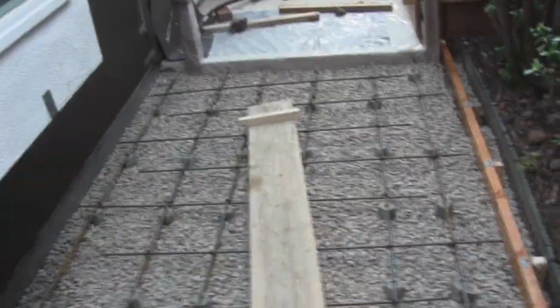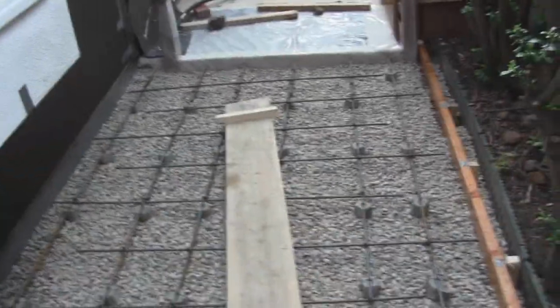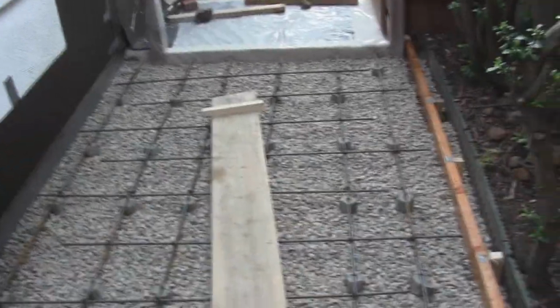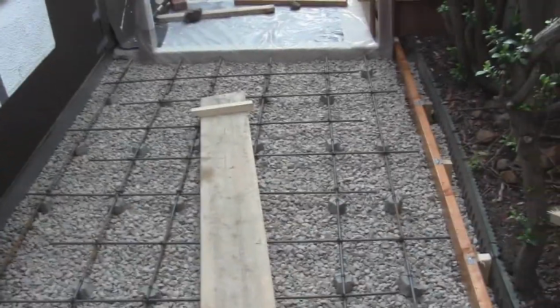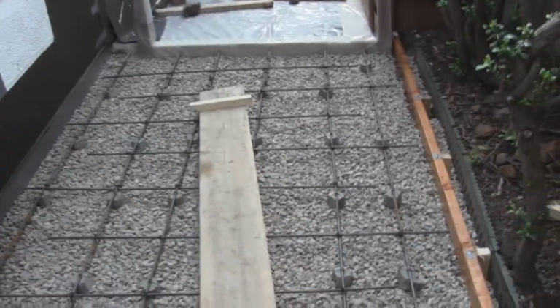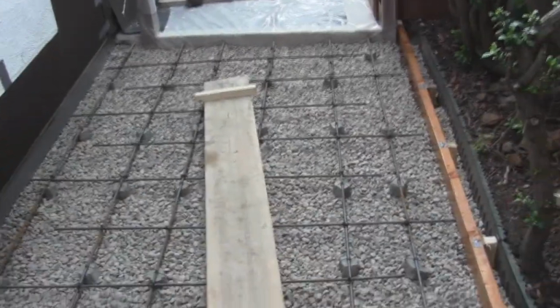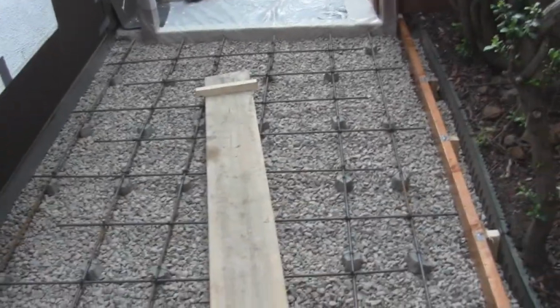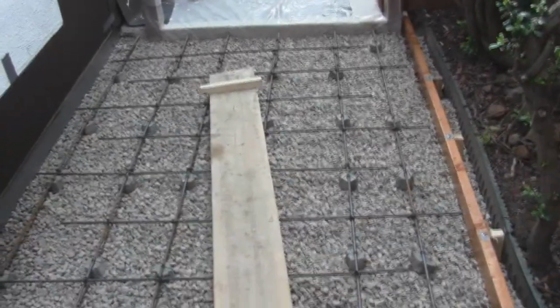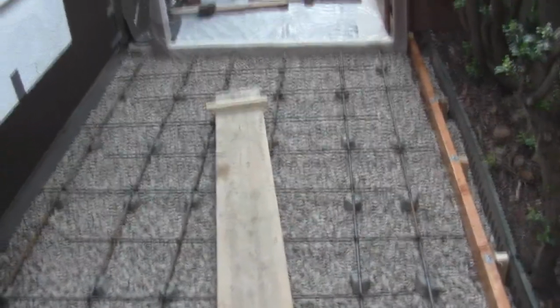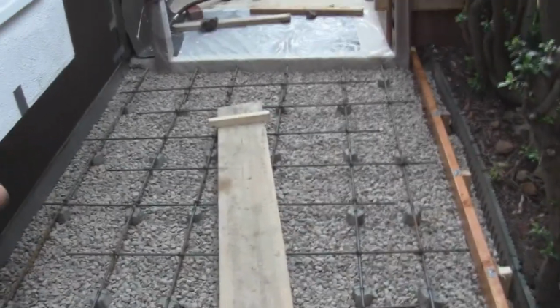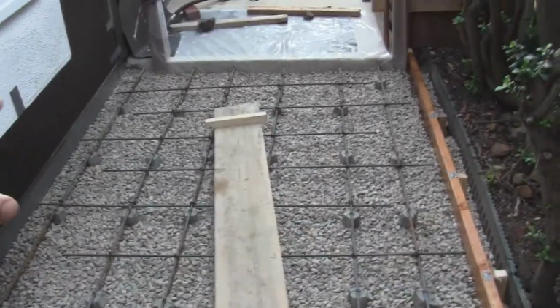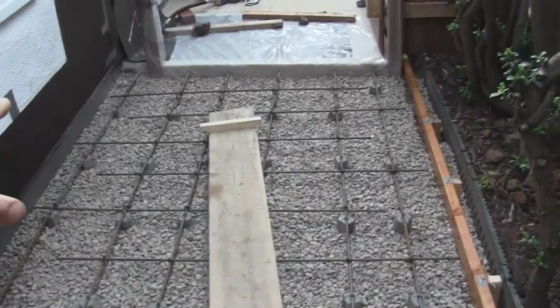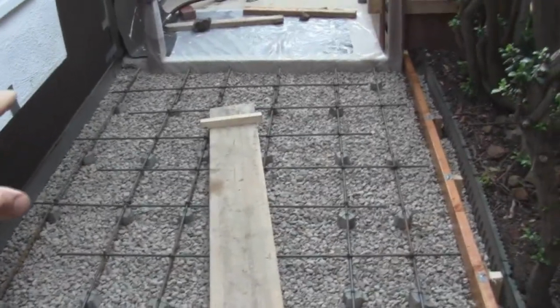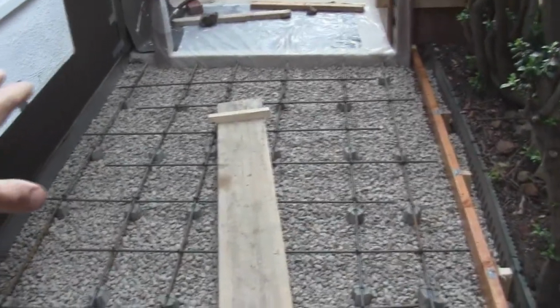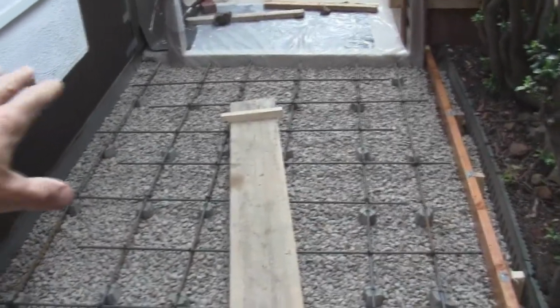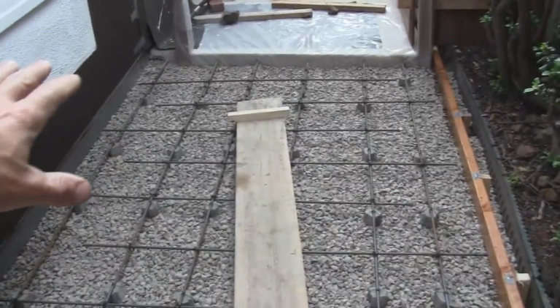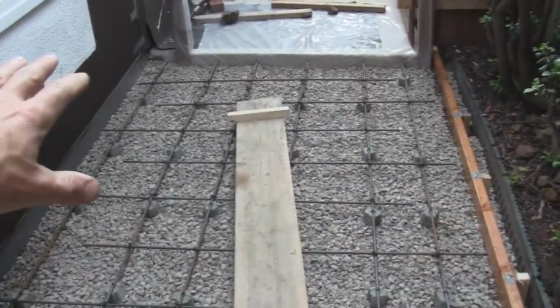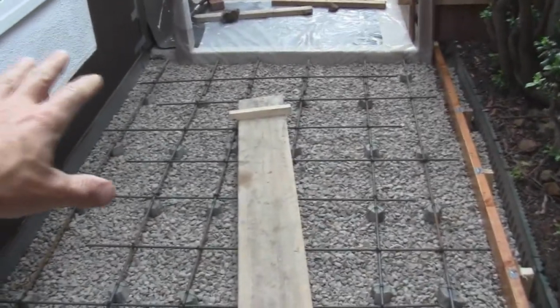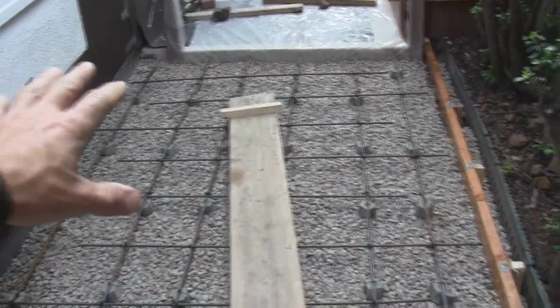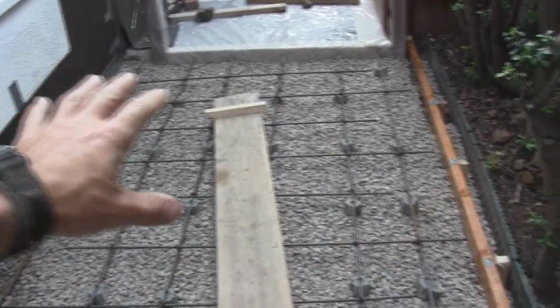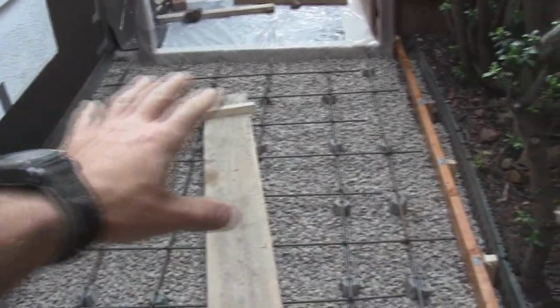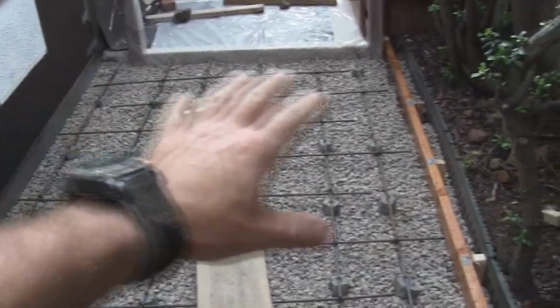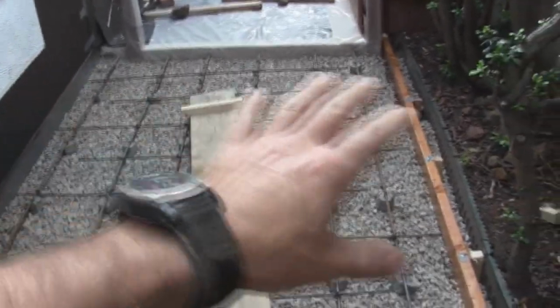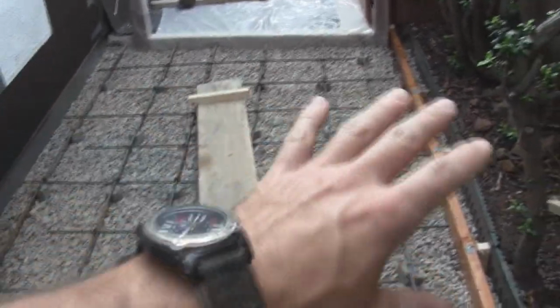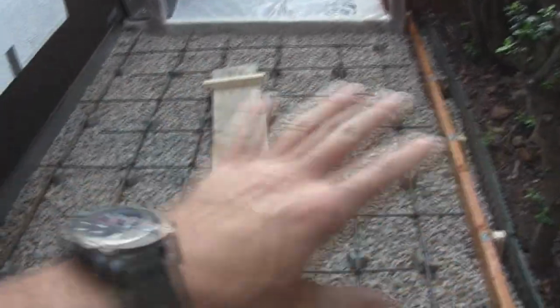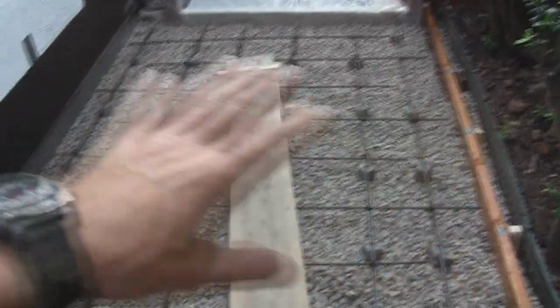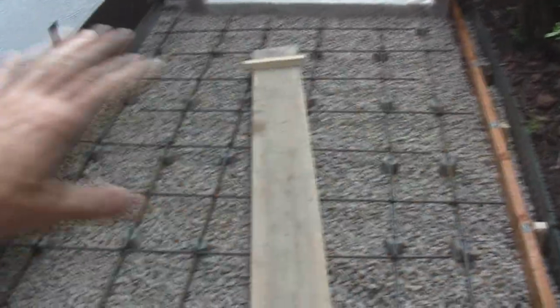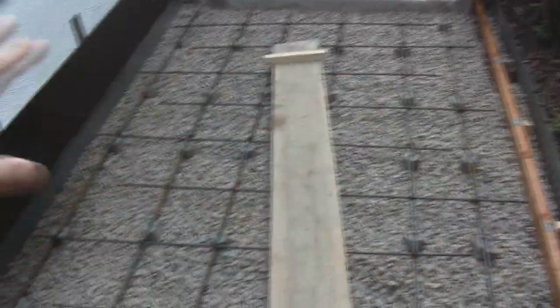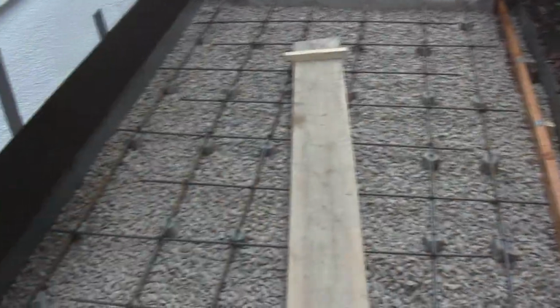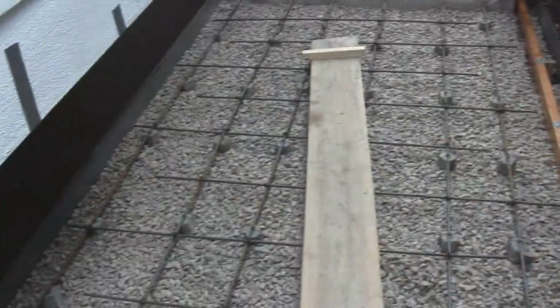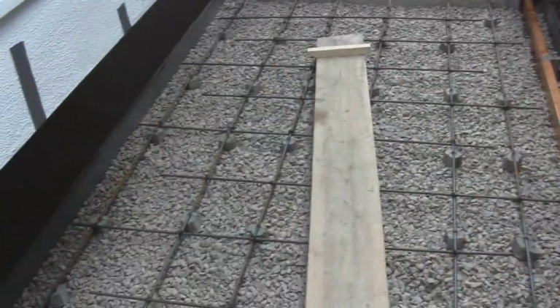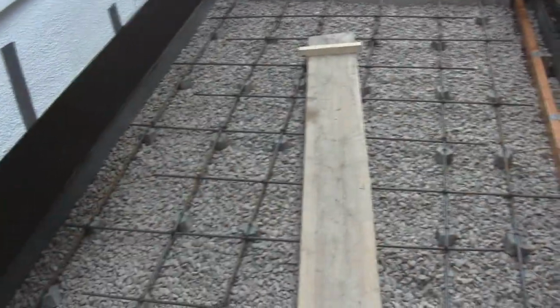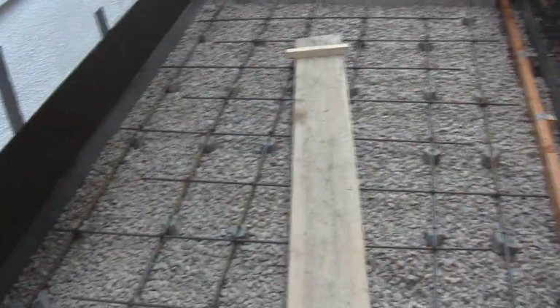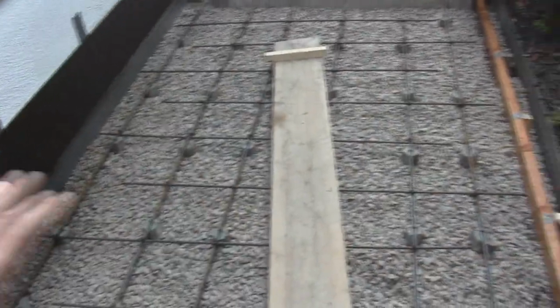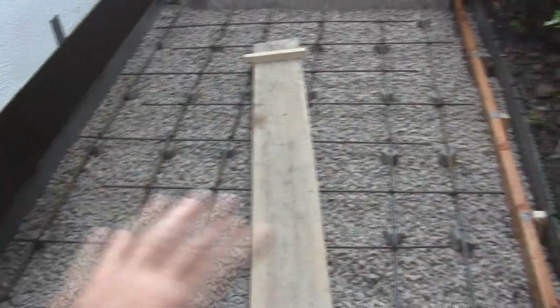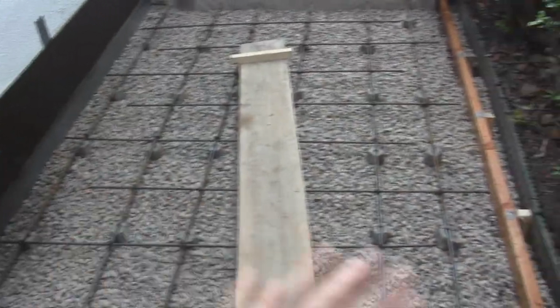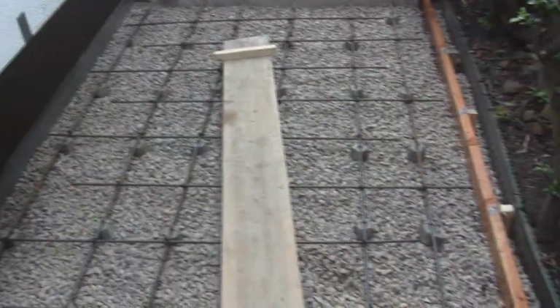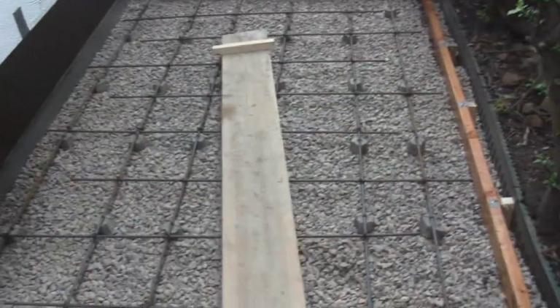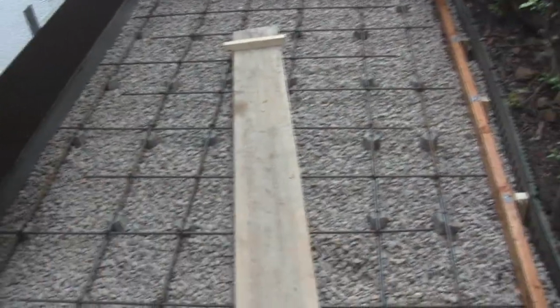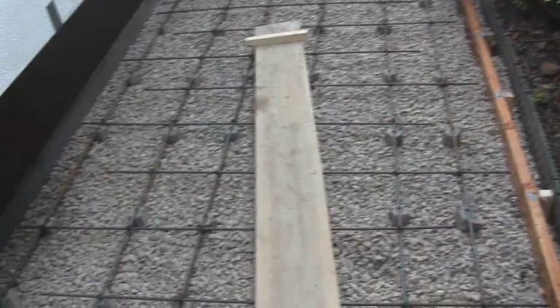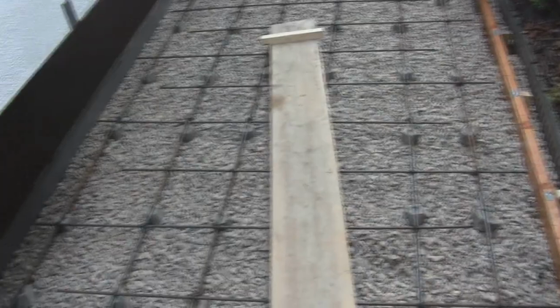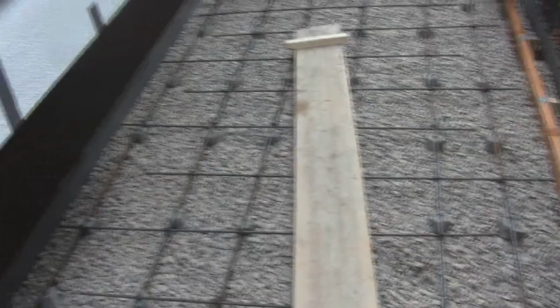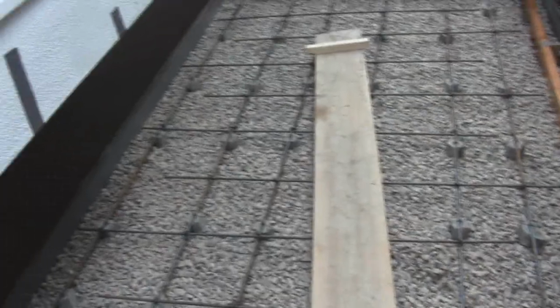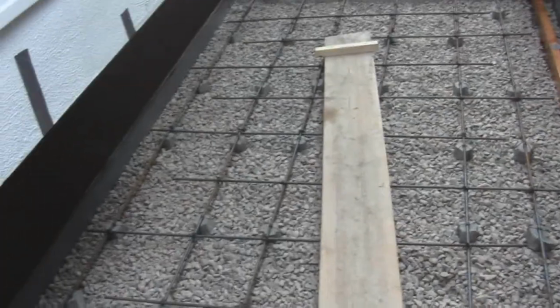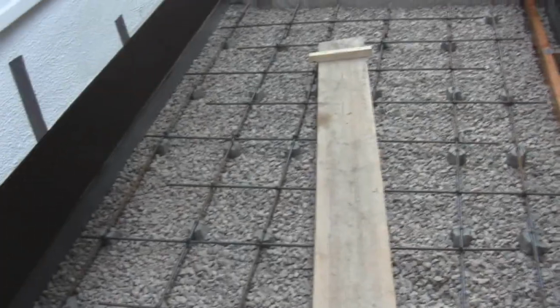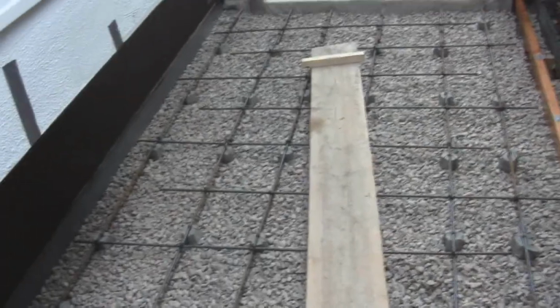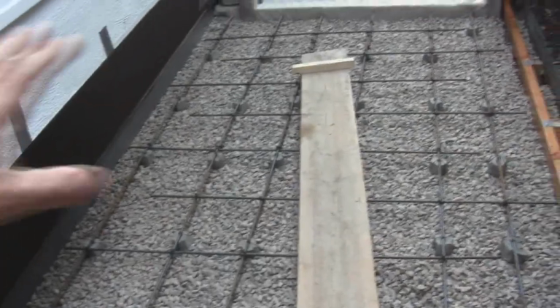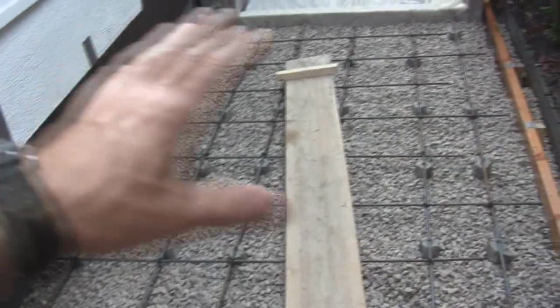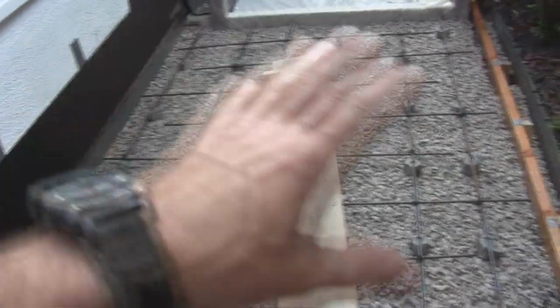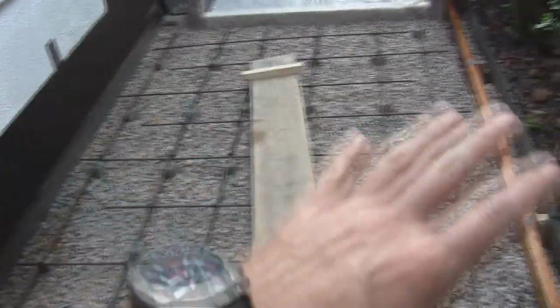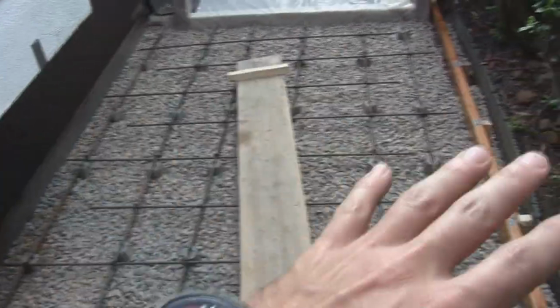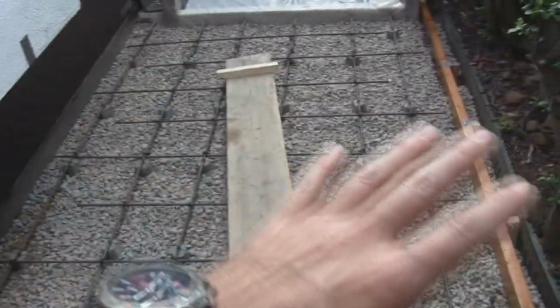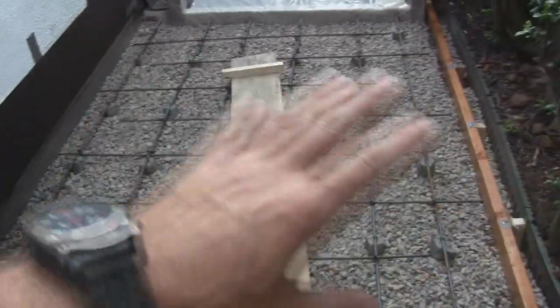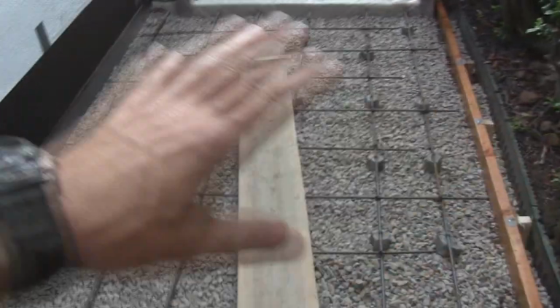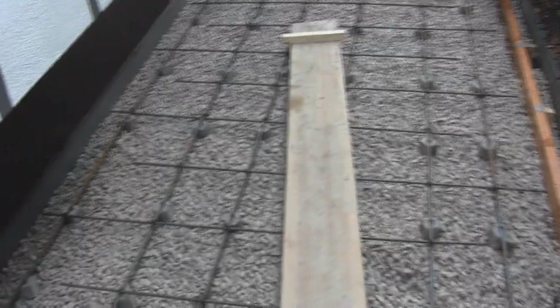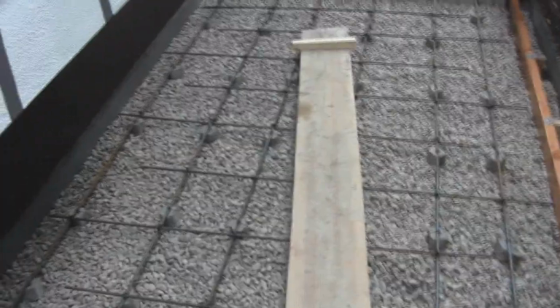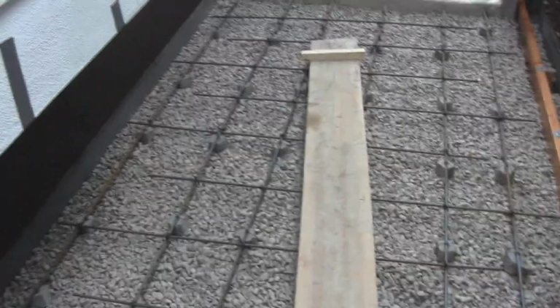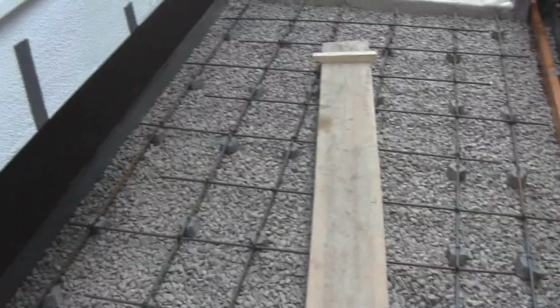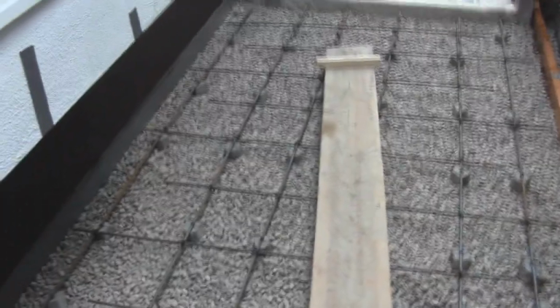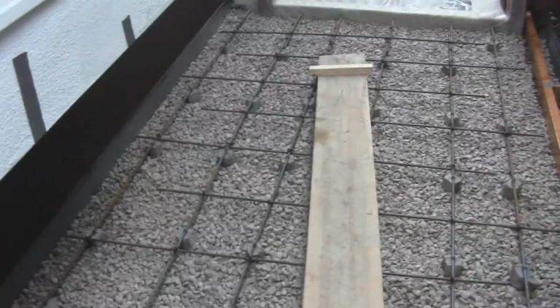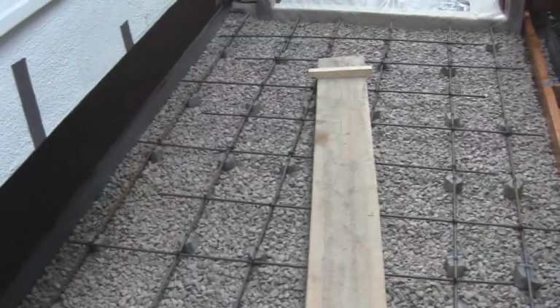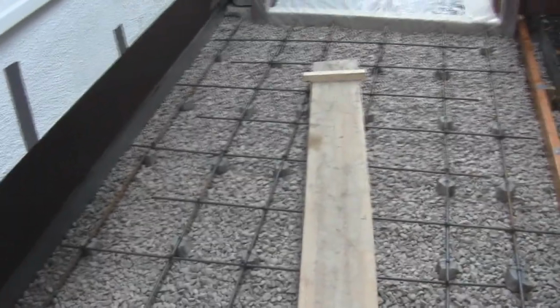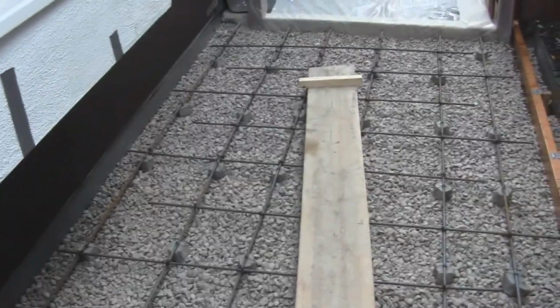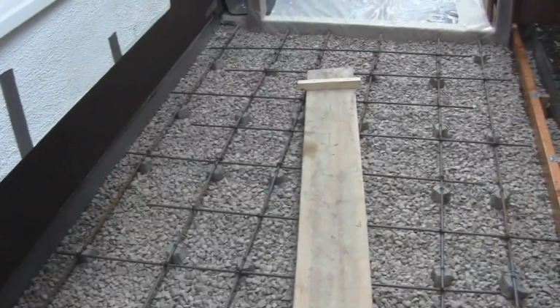We're ready to go. We're going to take the garden hose and spray down all the crushed stone to make it wet so the concrete doesn't dry out on the bottom, and then we're going to start mixing concrete.